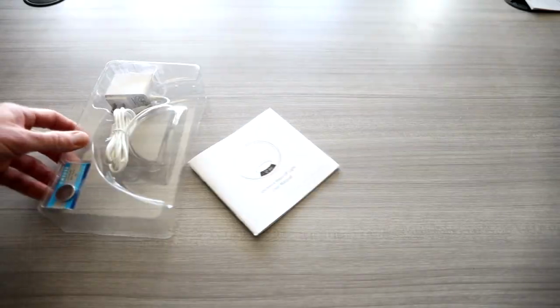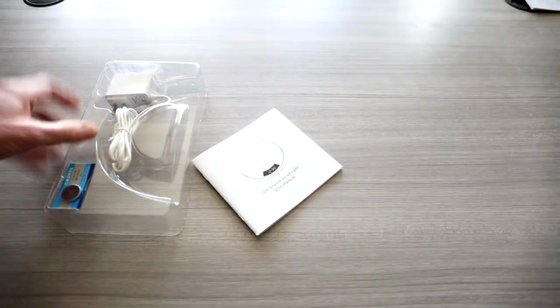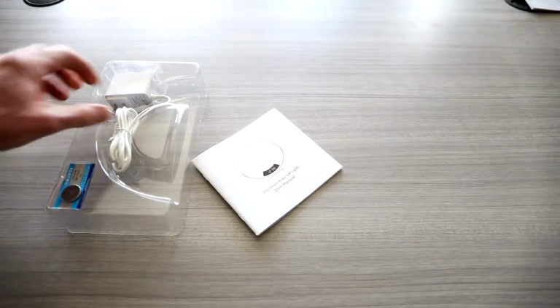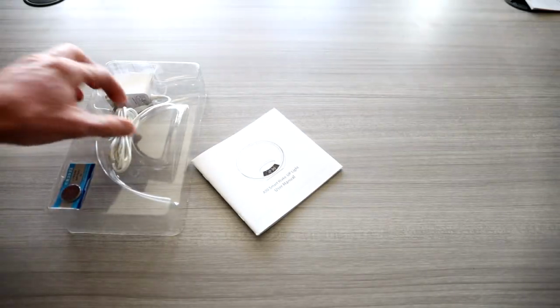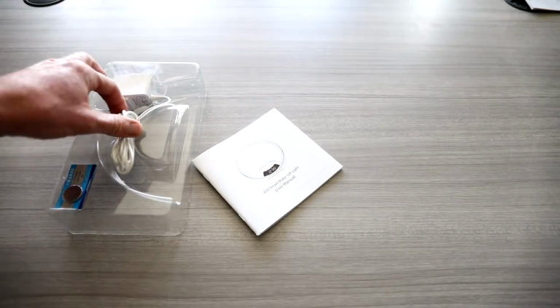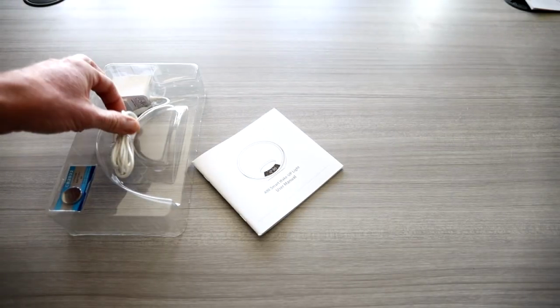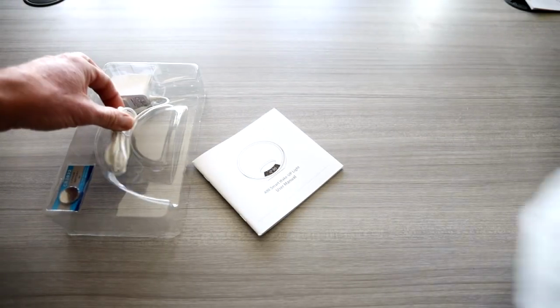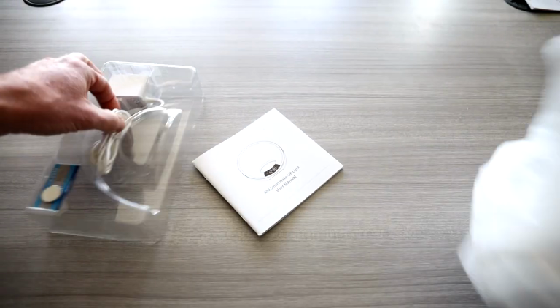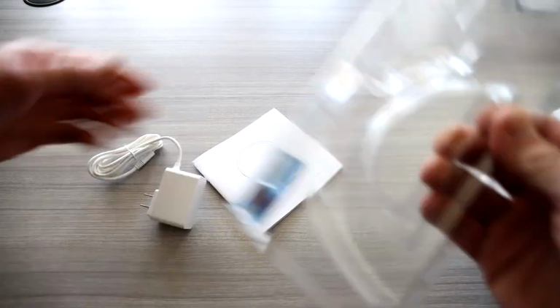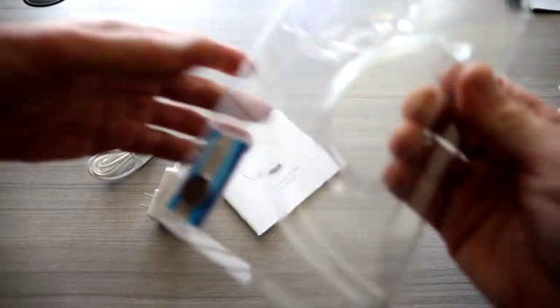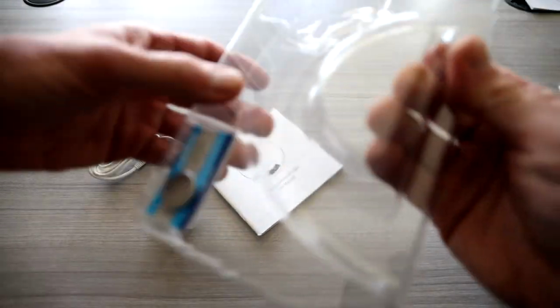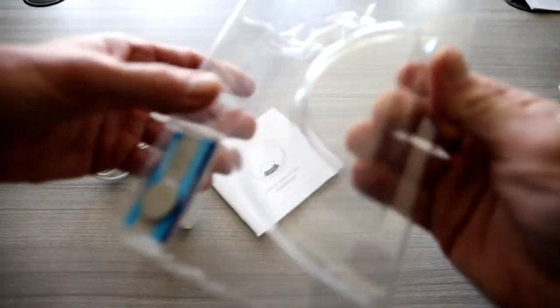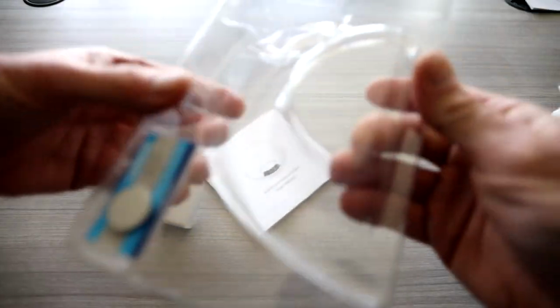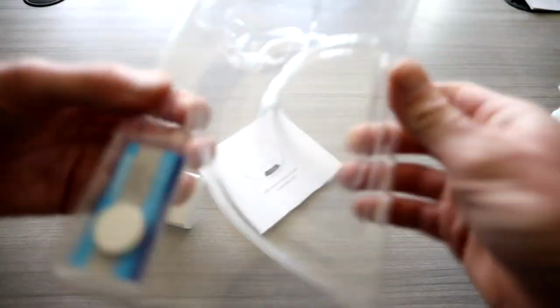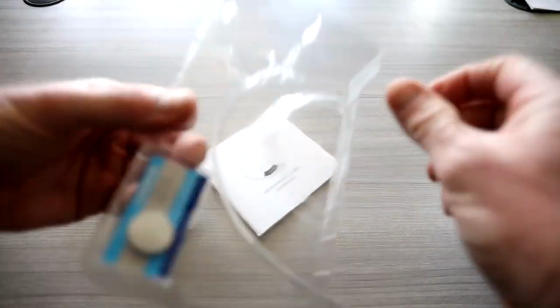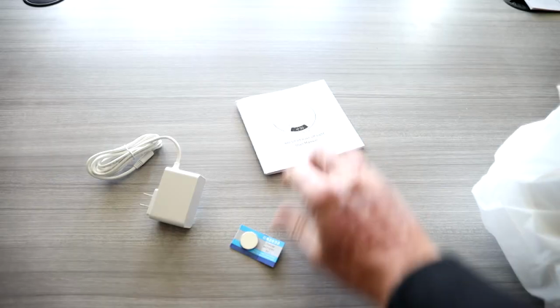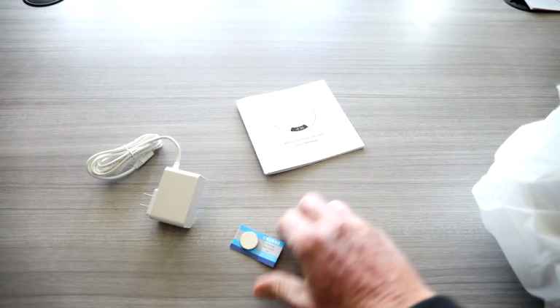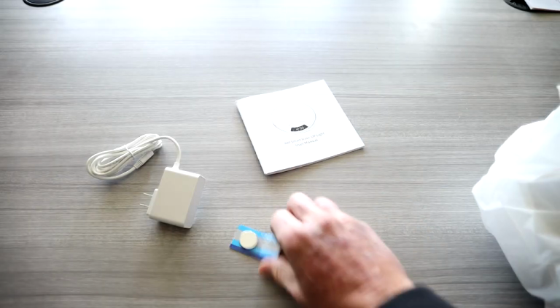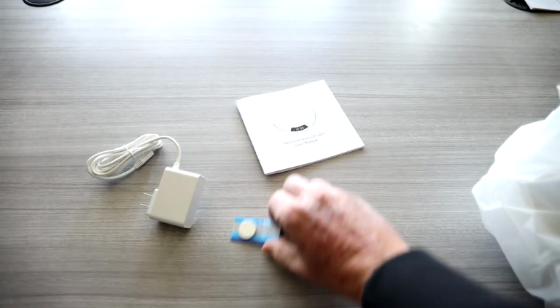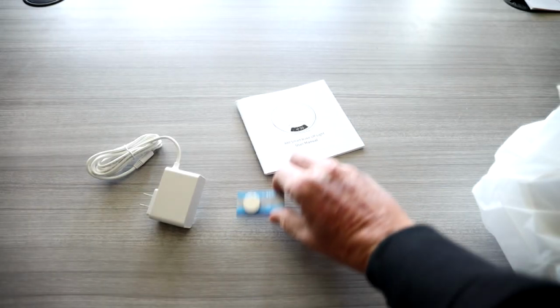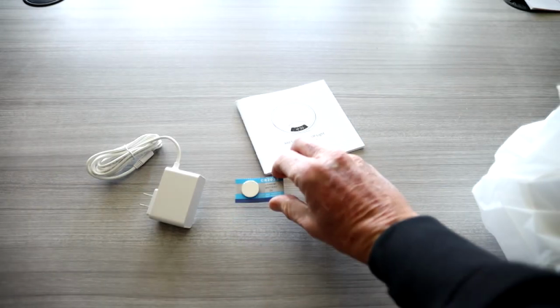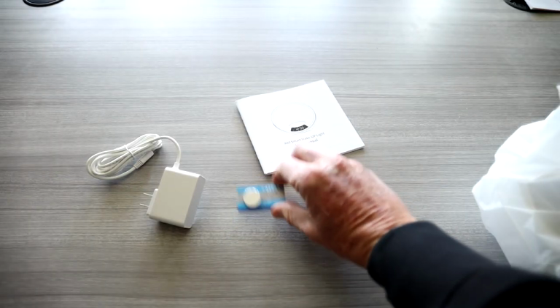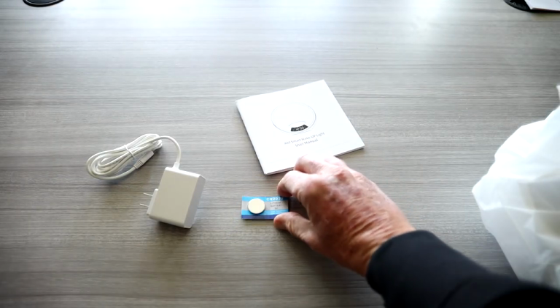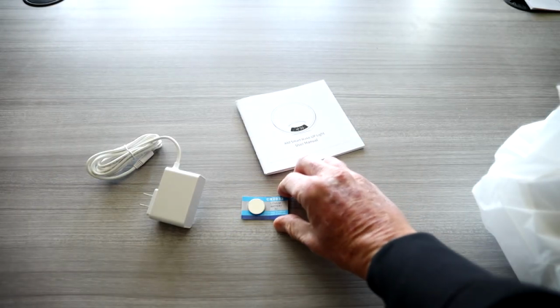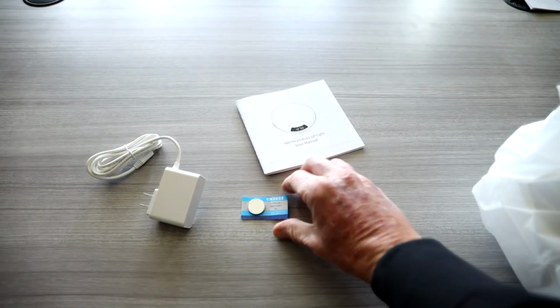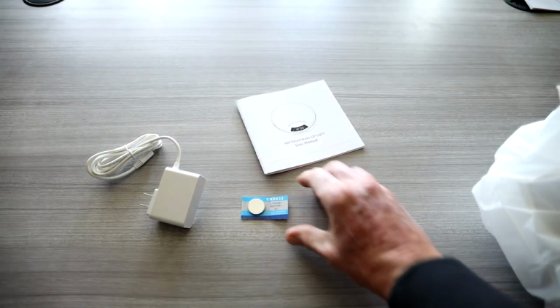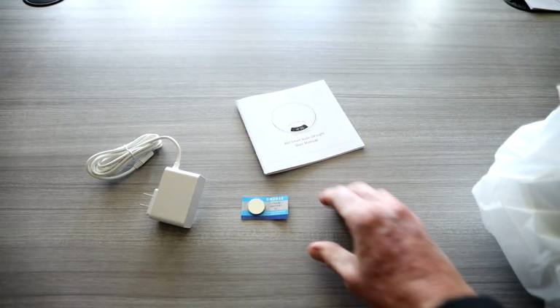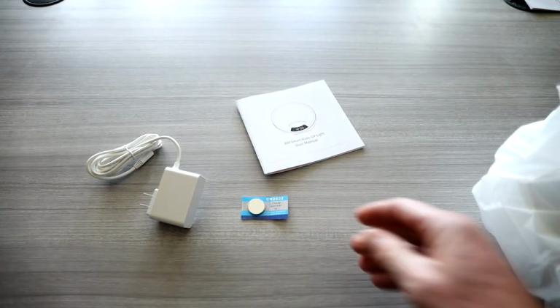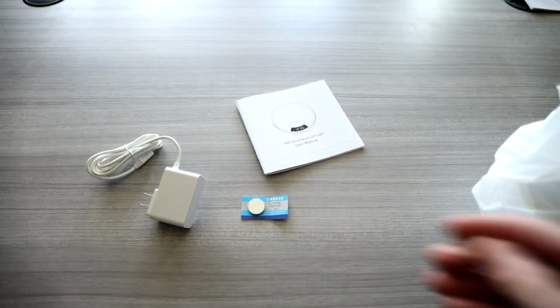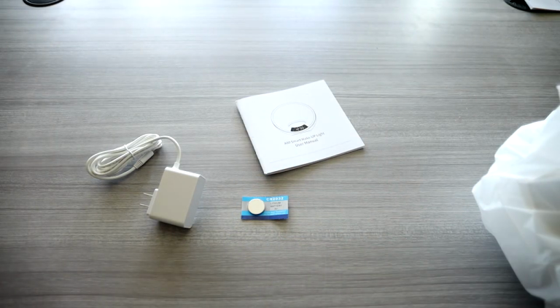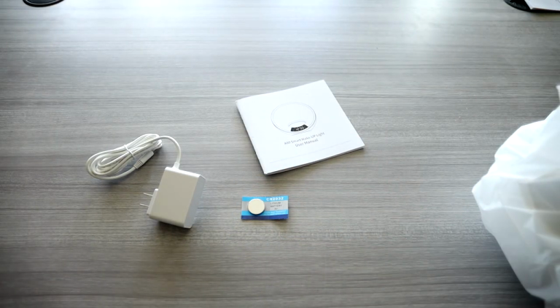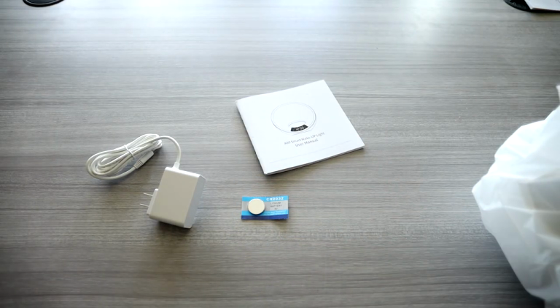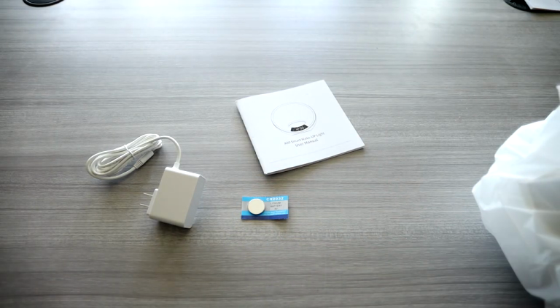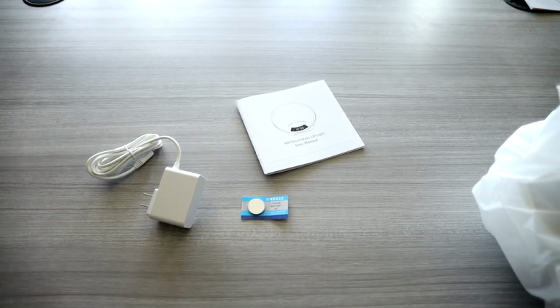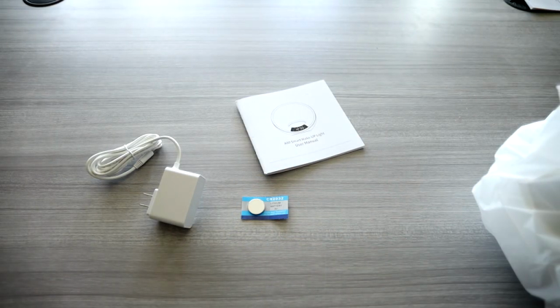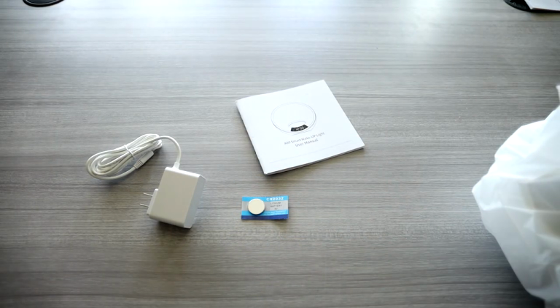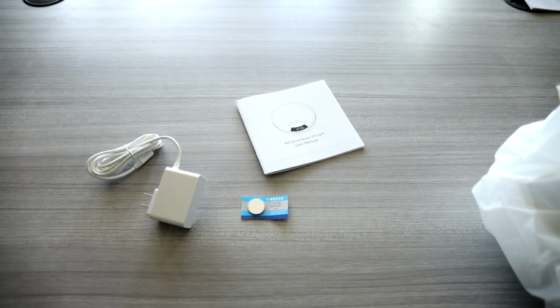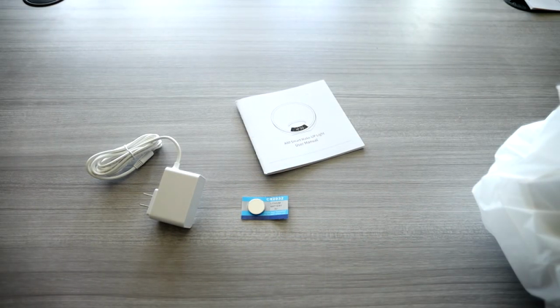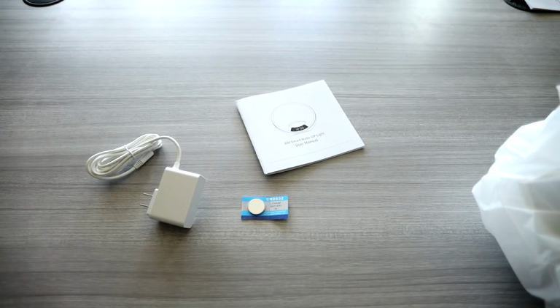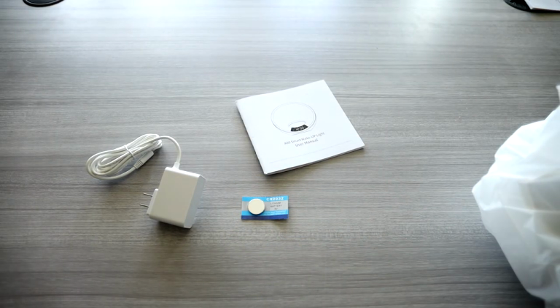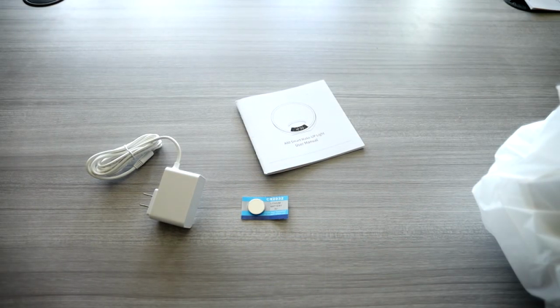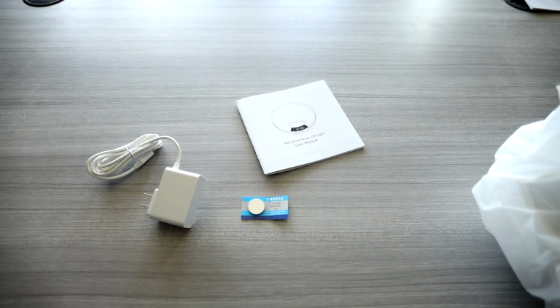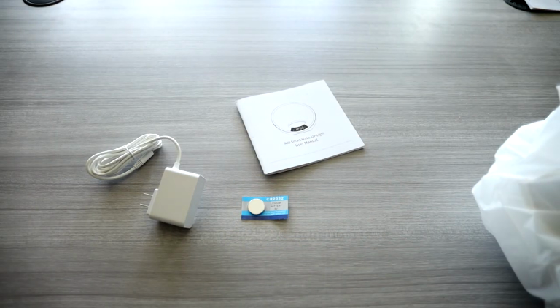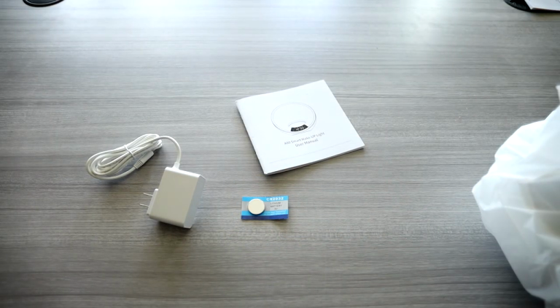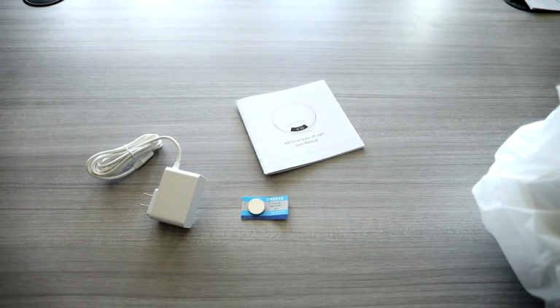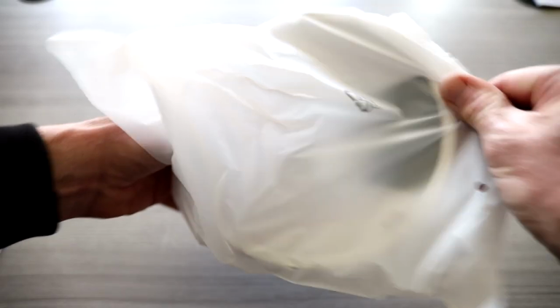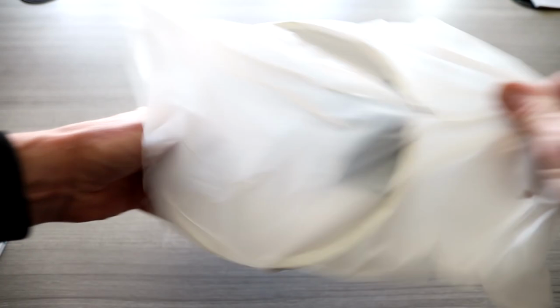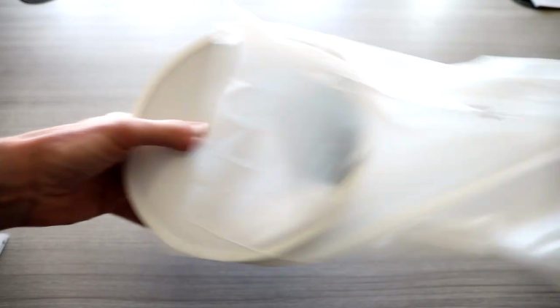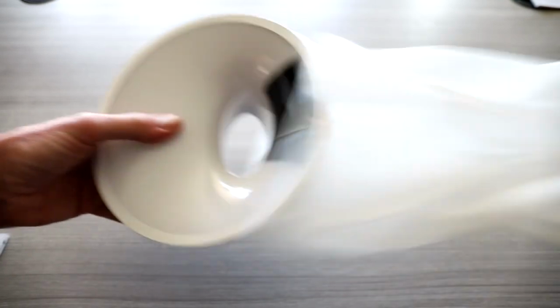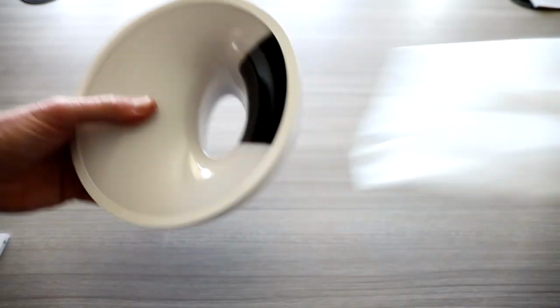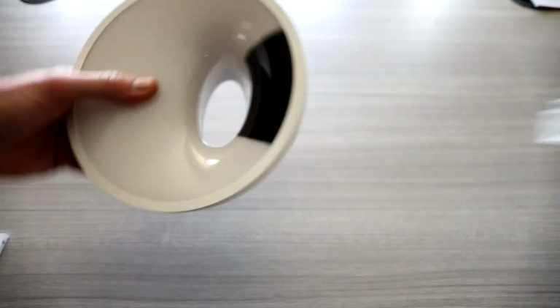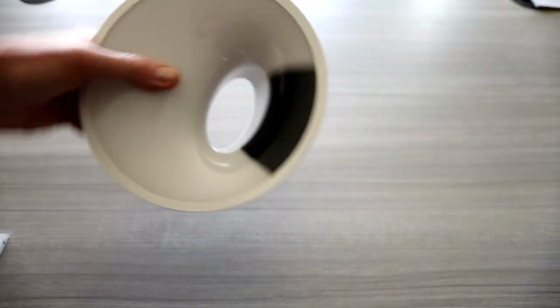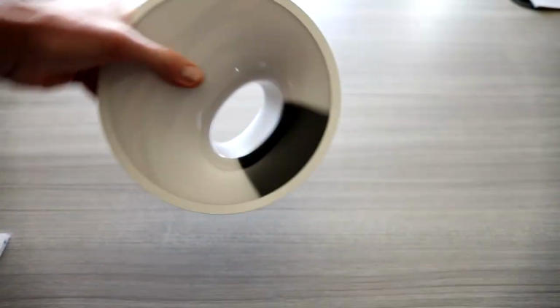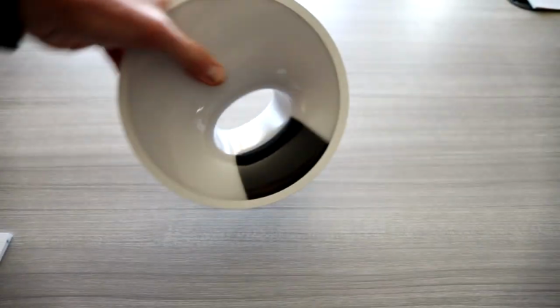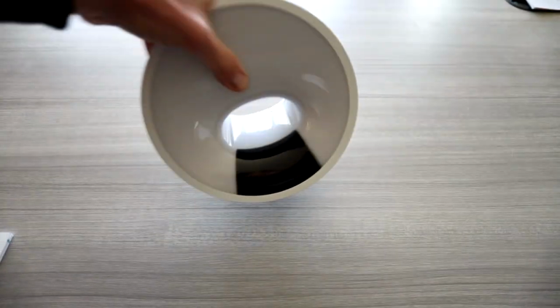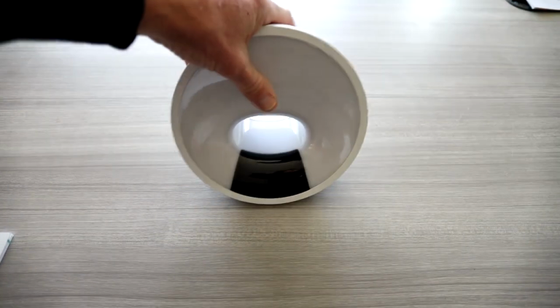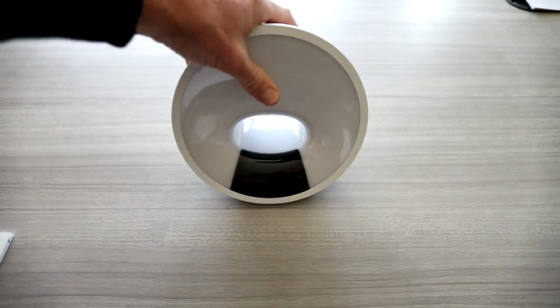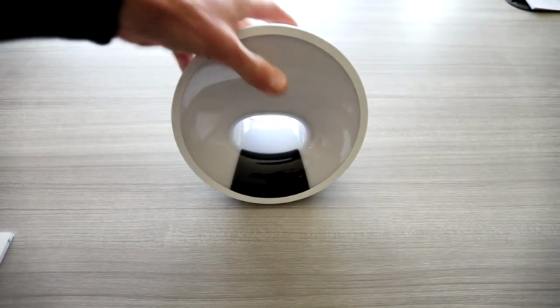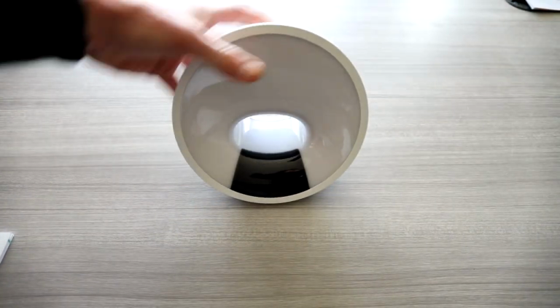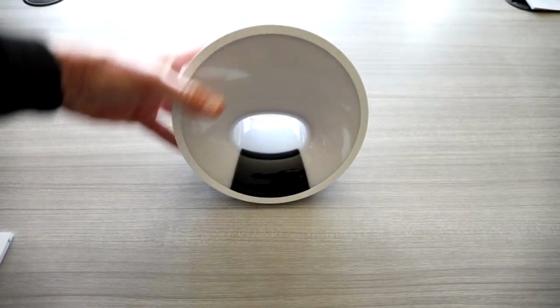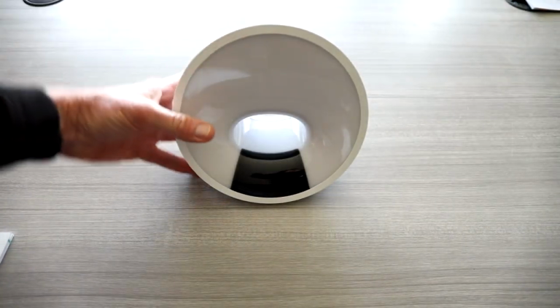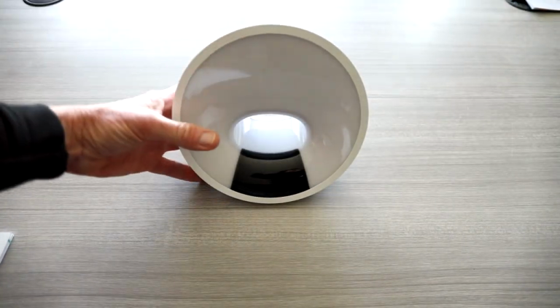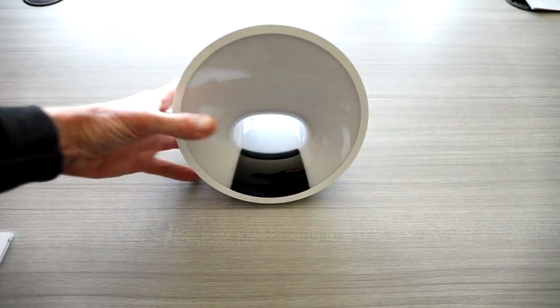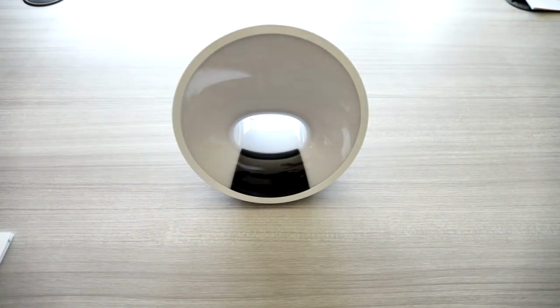In the box we have the instruction manual, power cord, probably a backup battery for if the power goes out, and of course our clock right here.